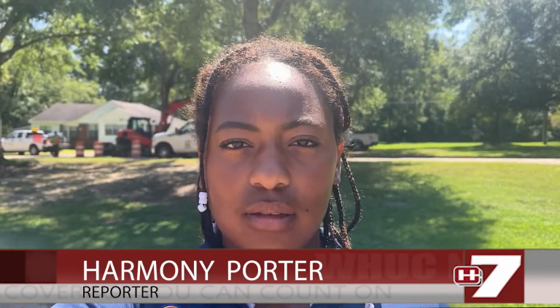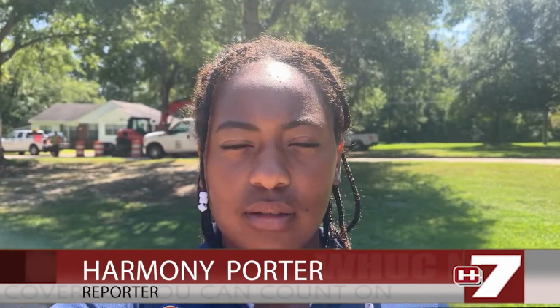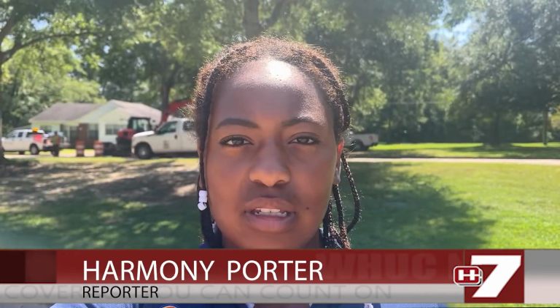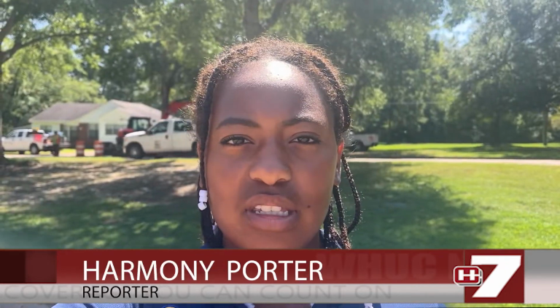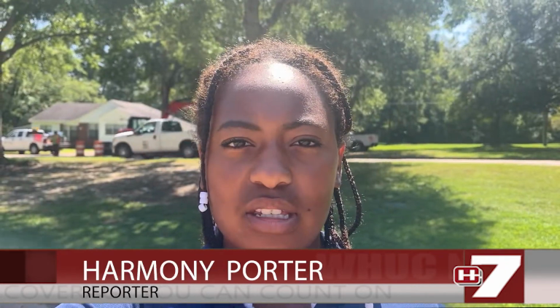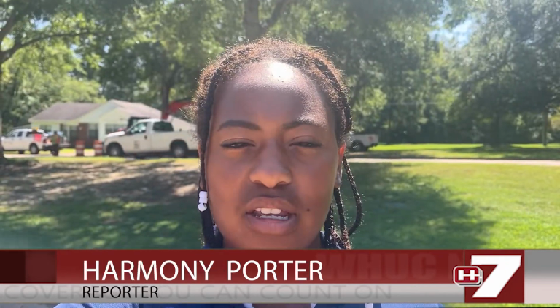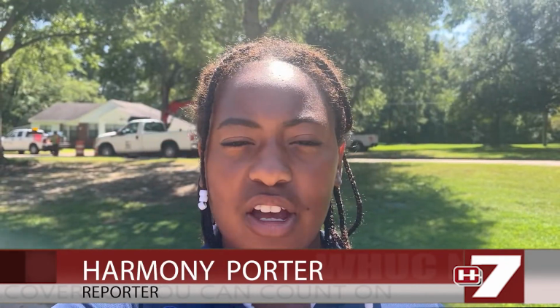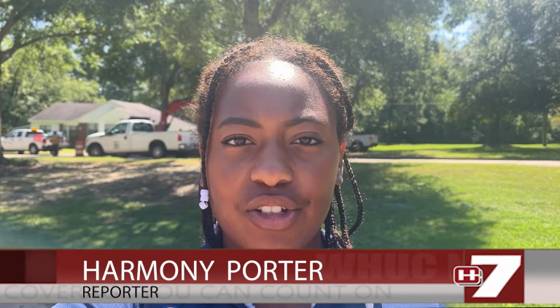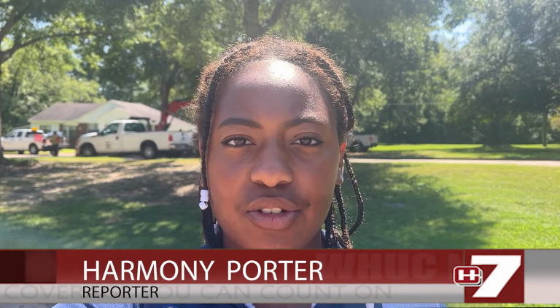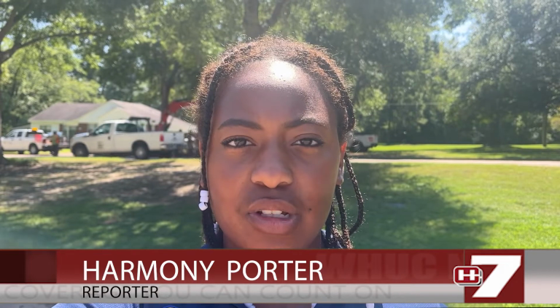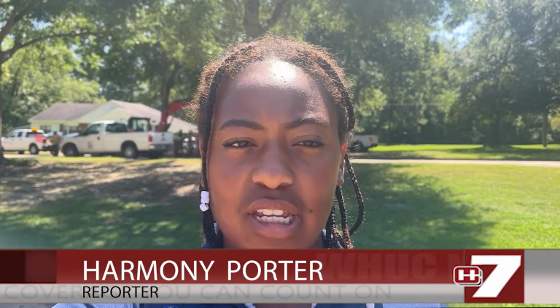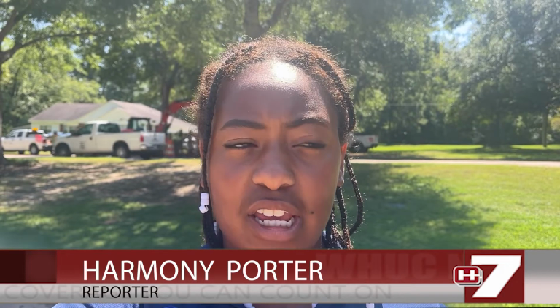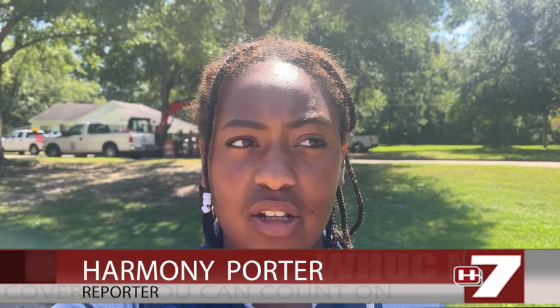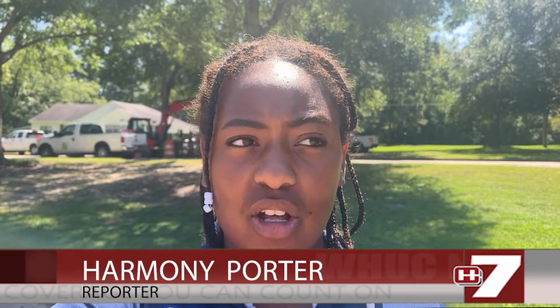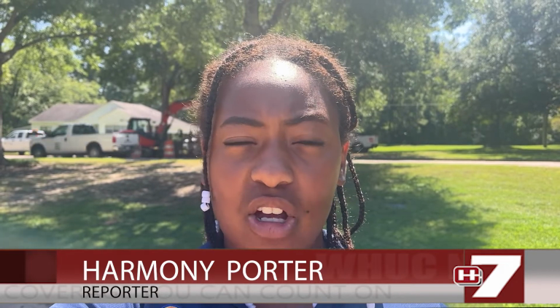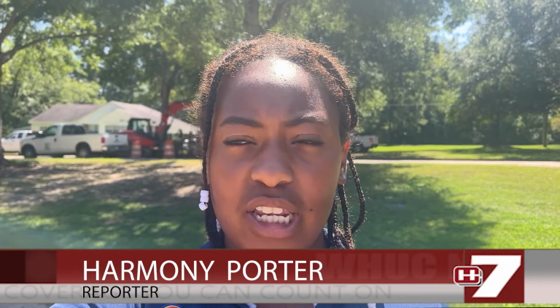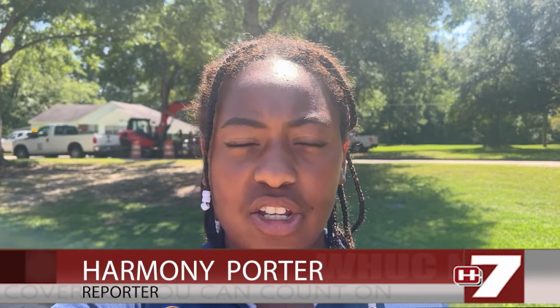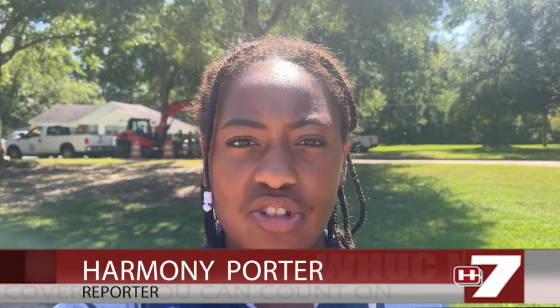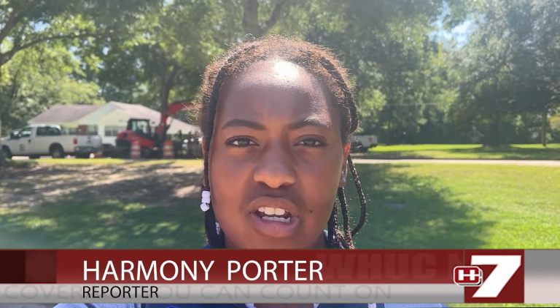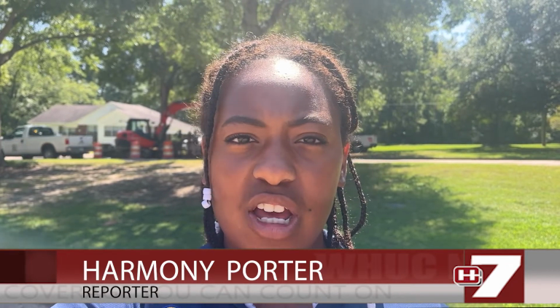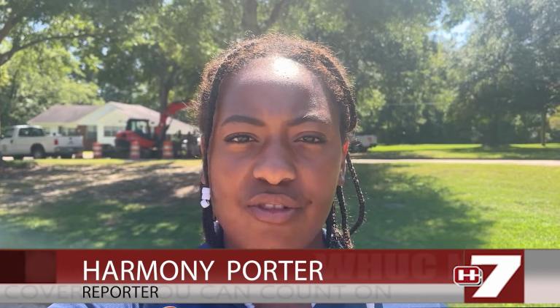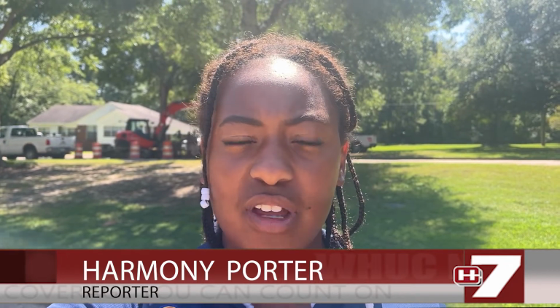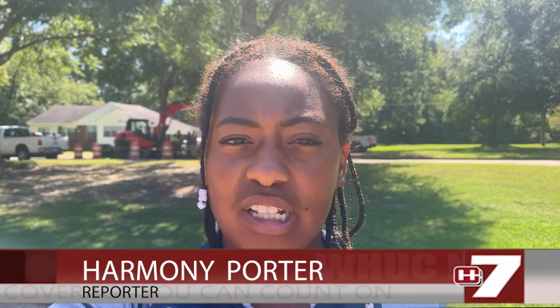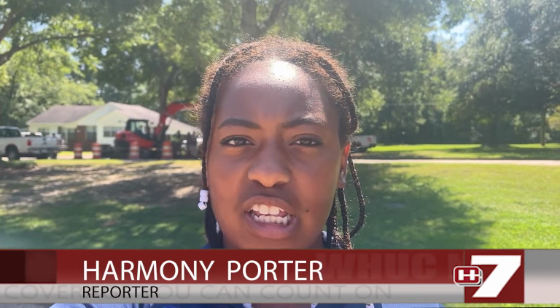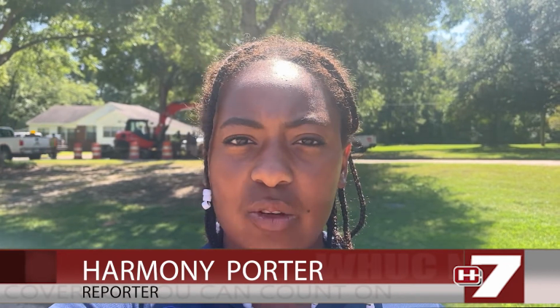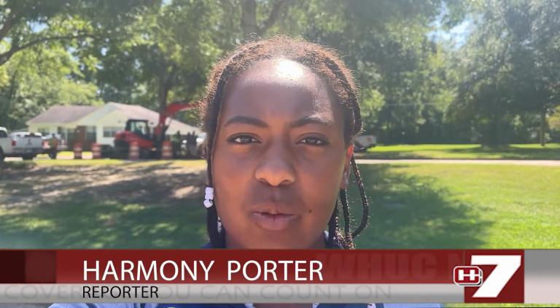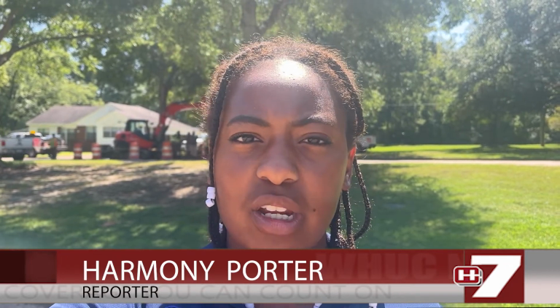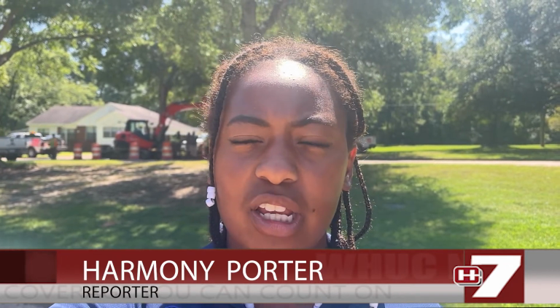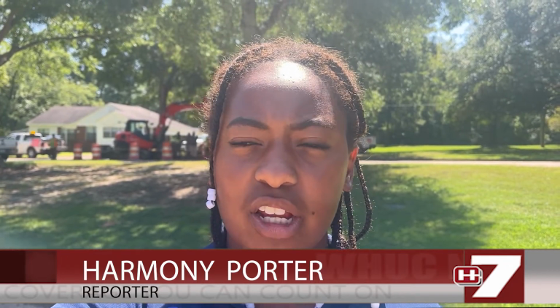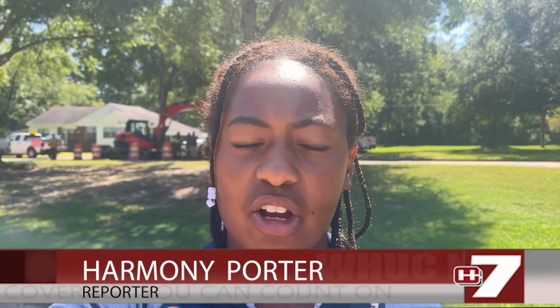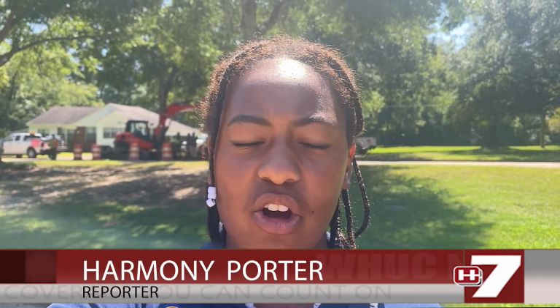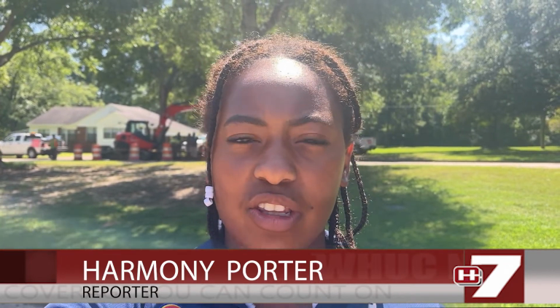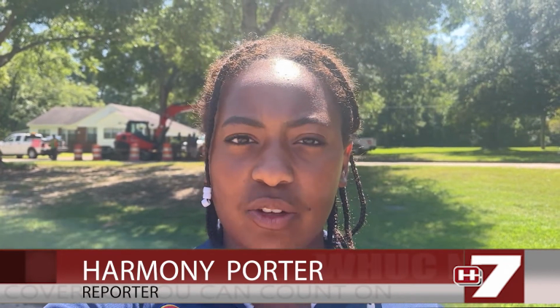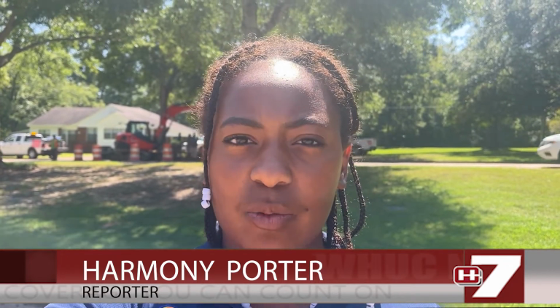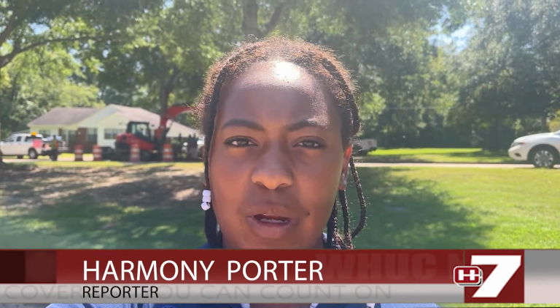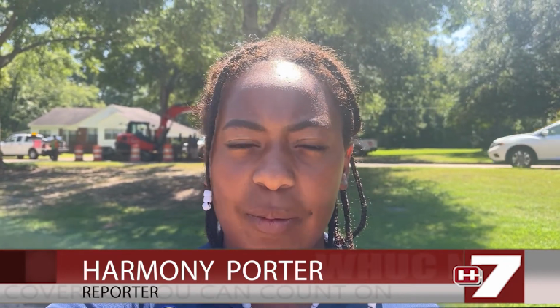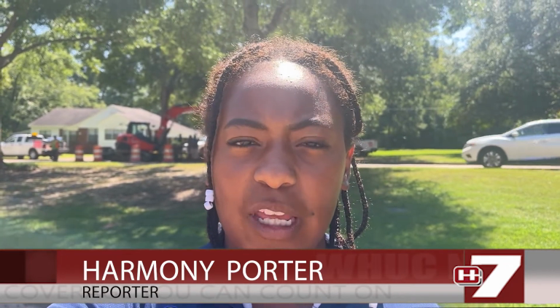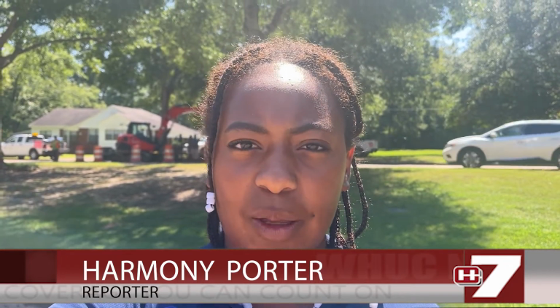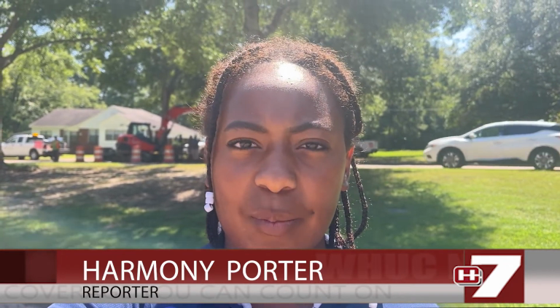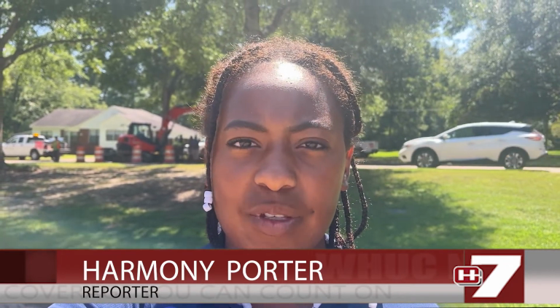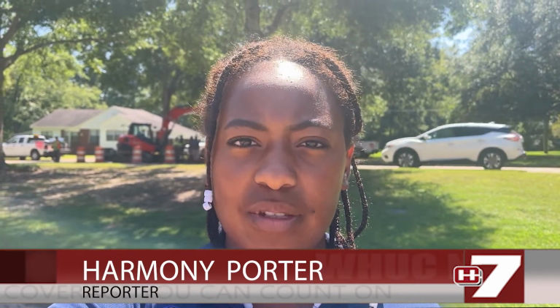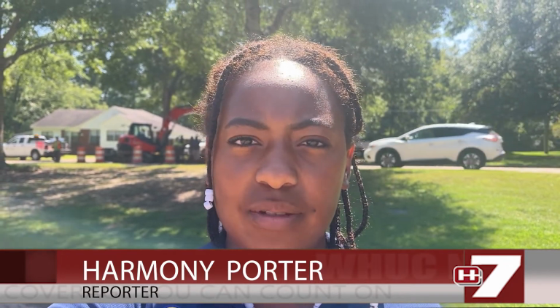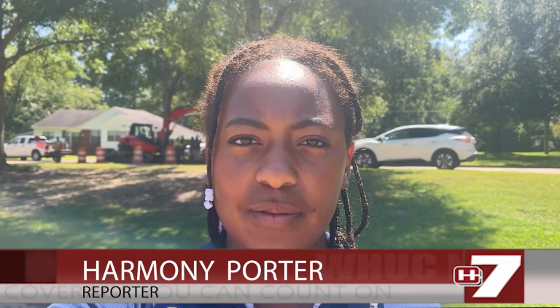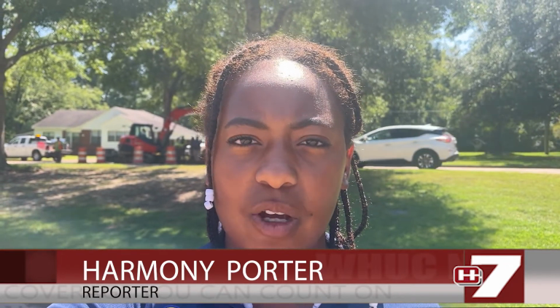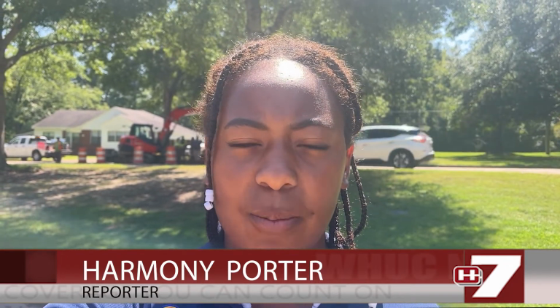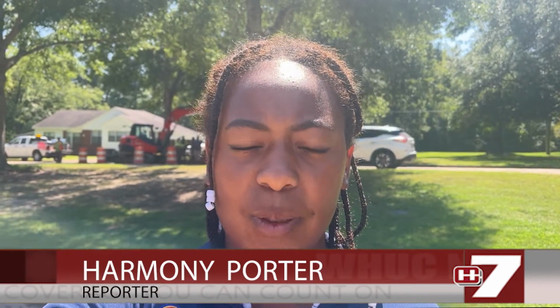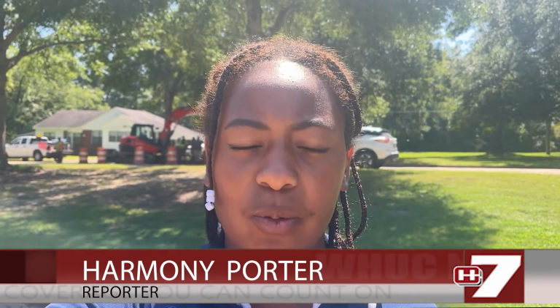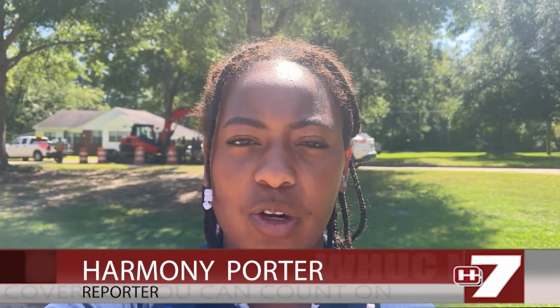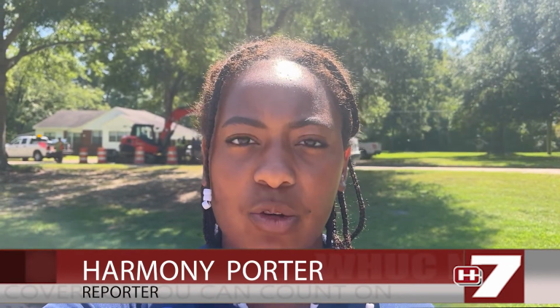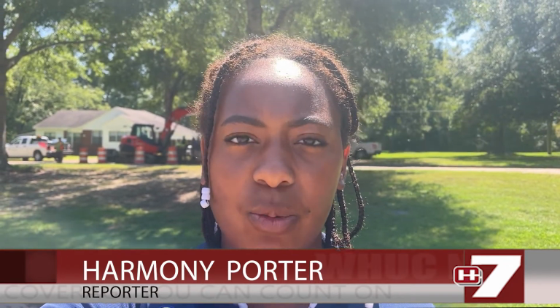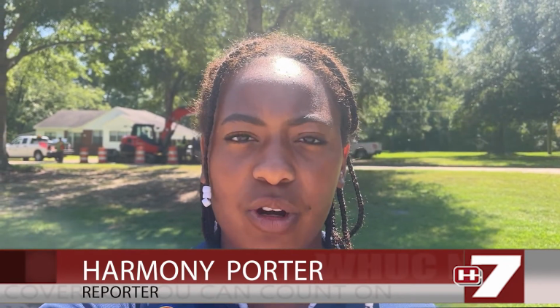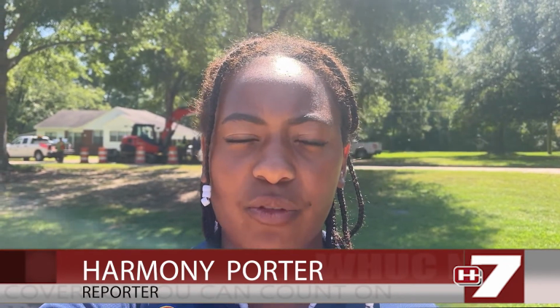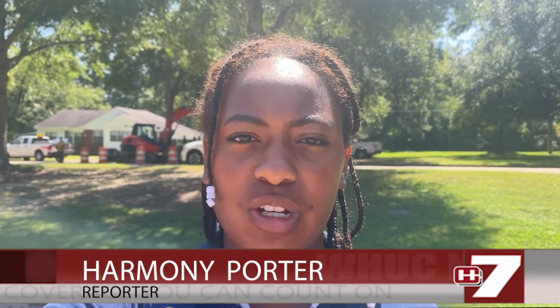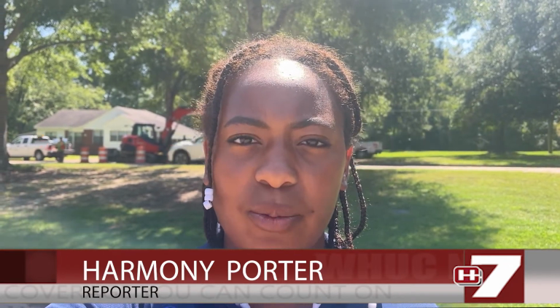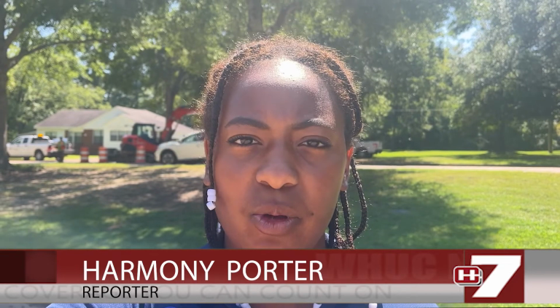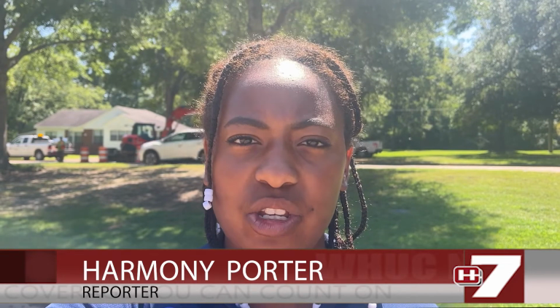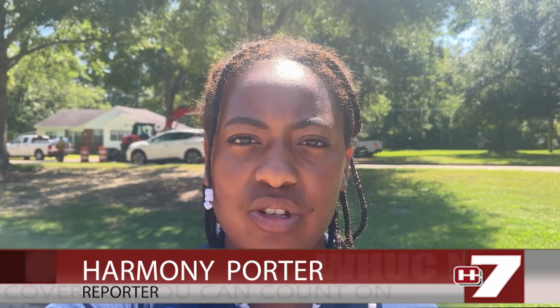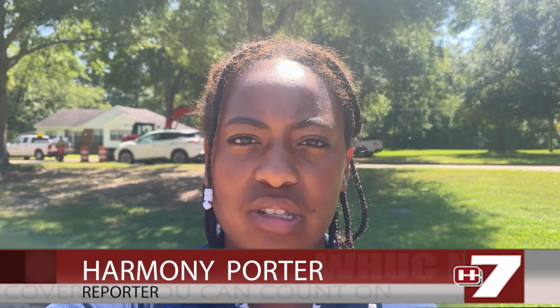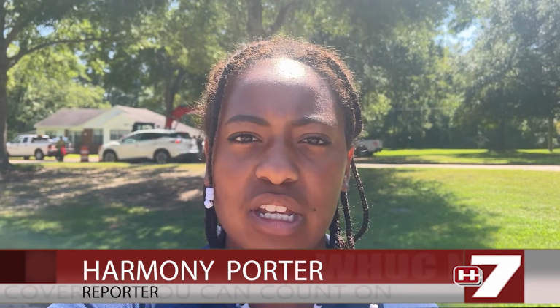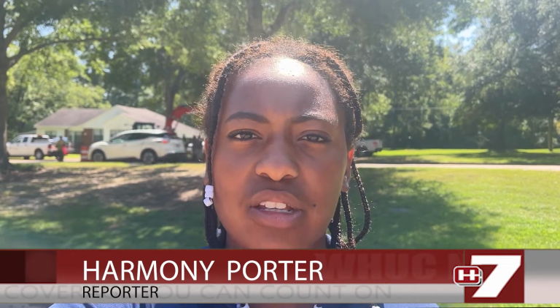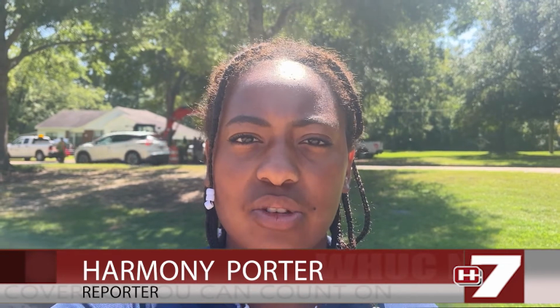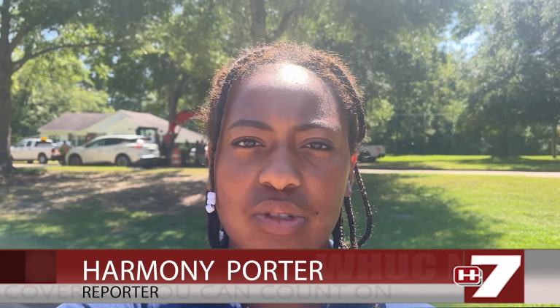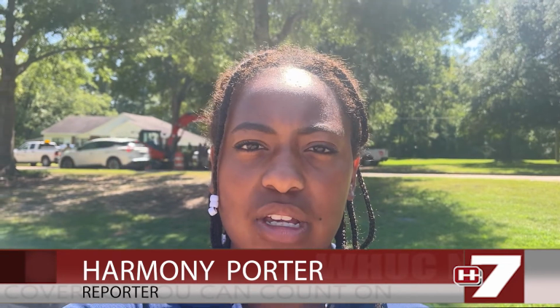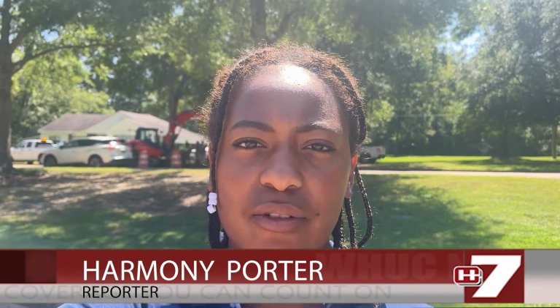This is not due to take long and it should not affect anyone here on the Raymond campus. Harmony Porter reporting for WHC News 7.